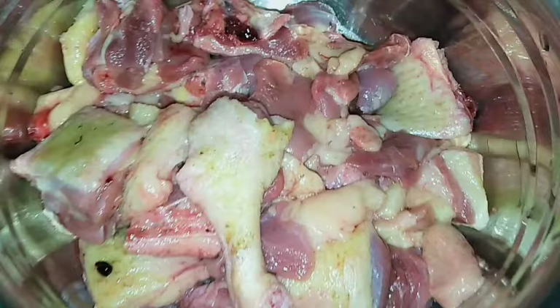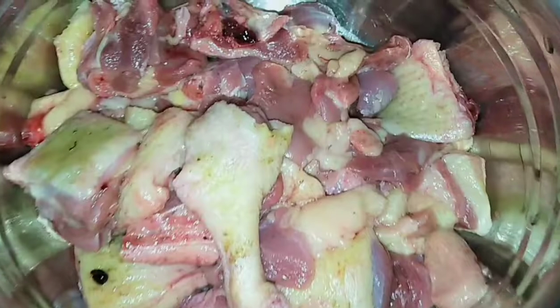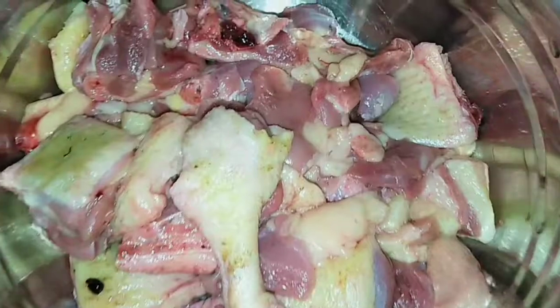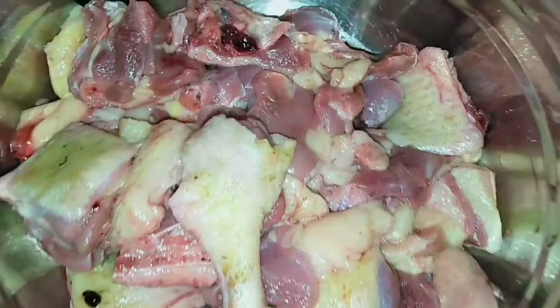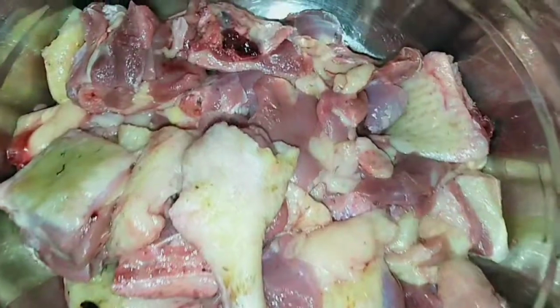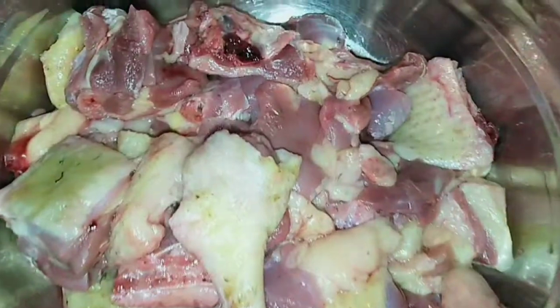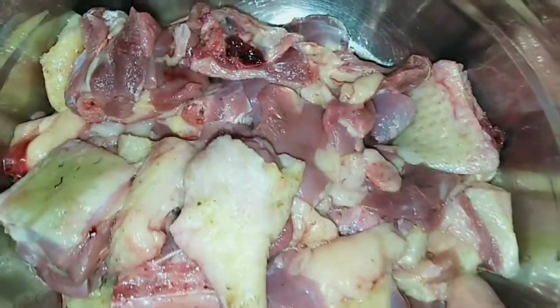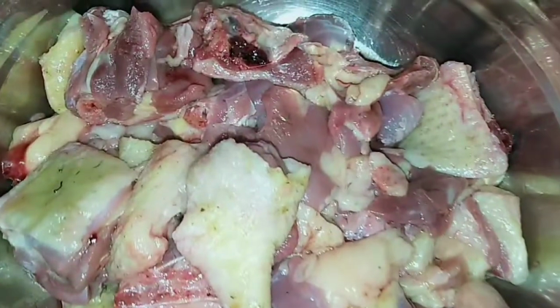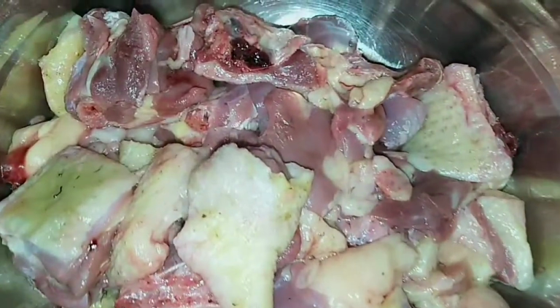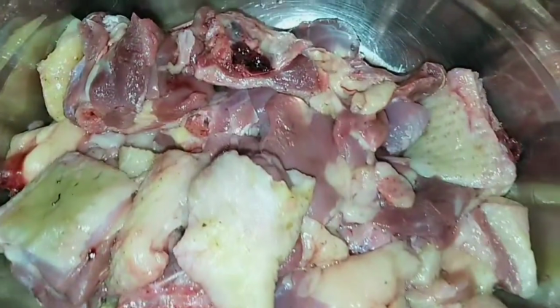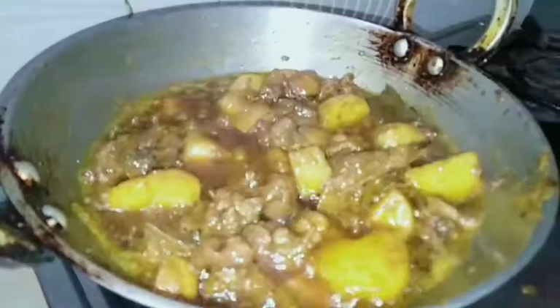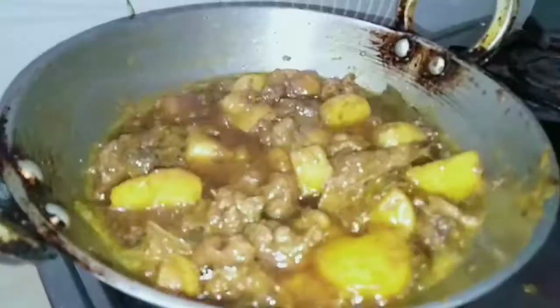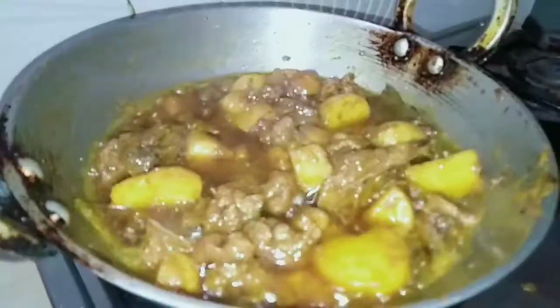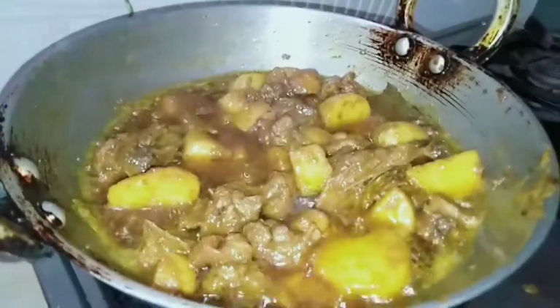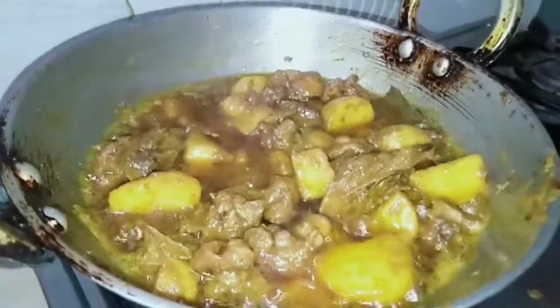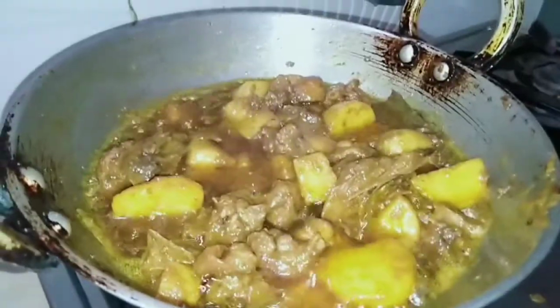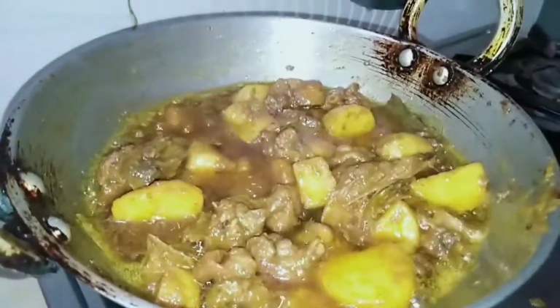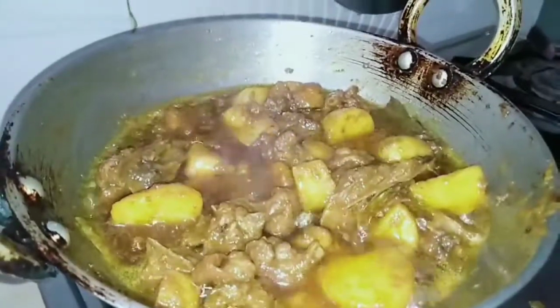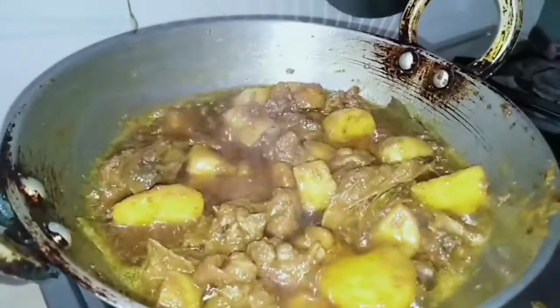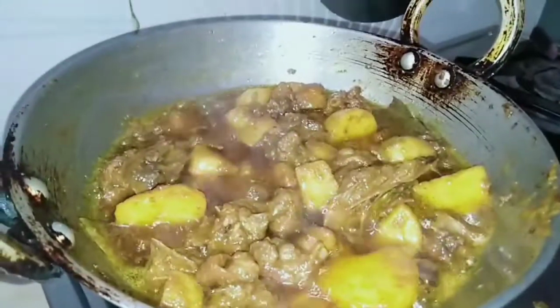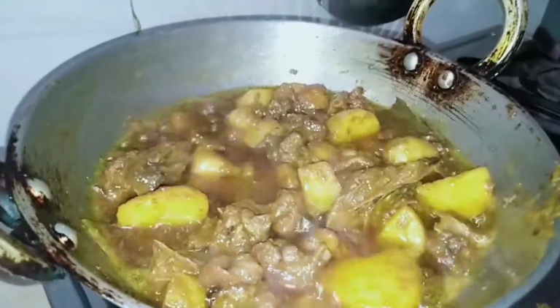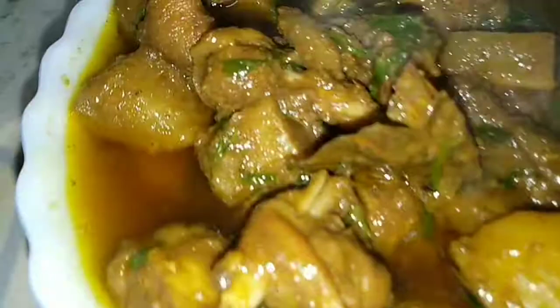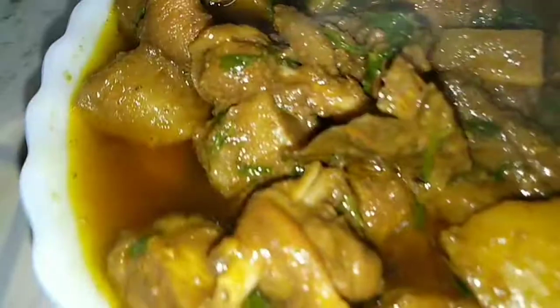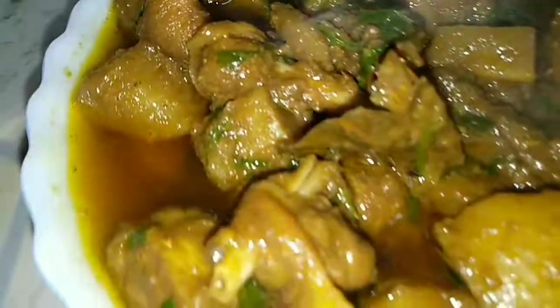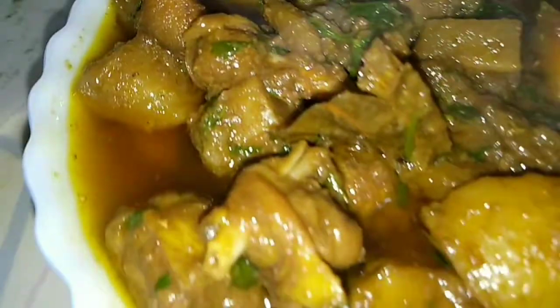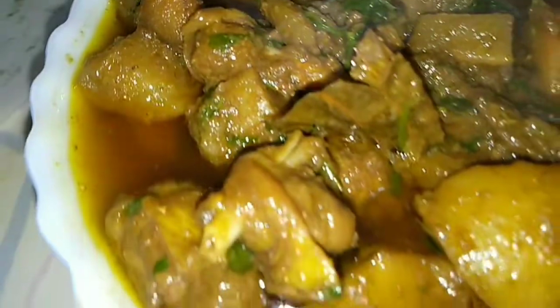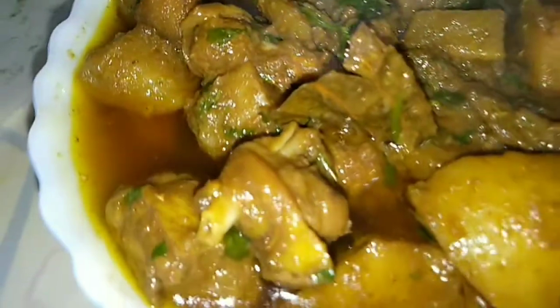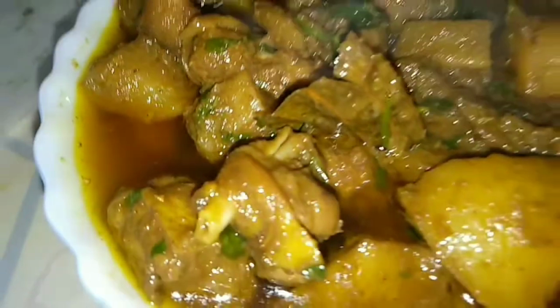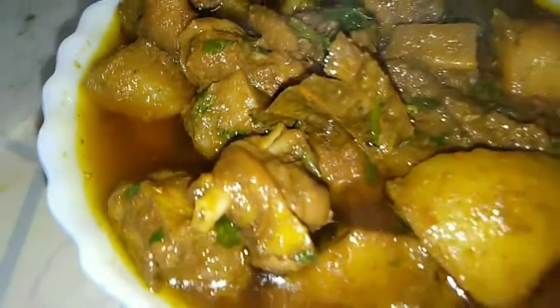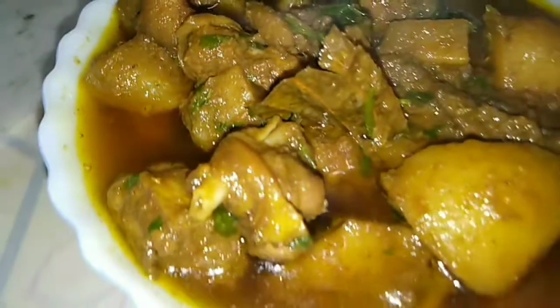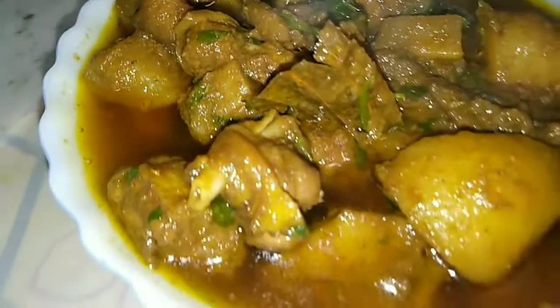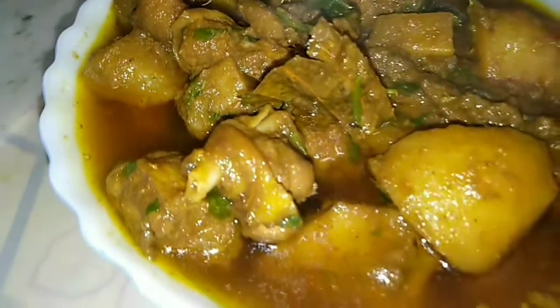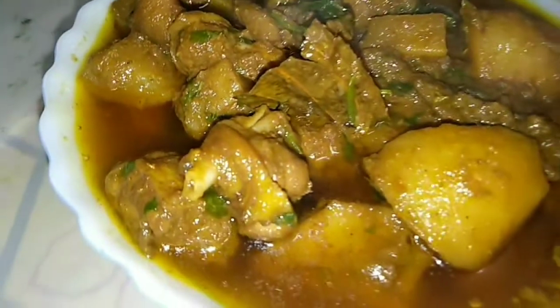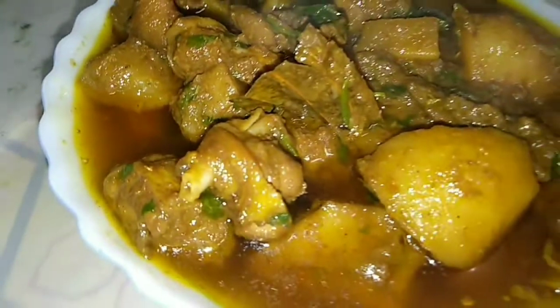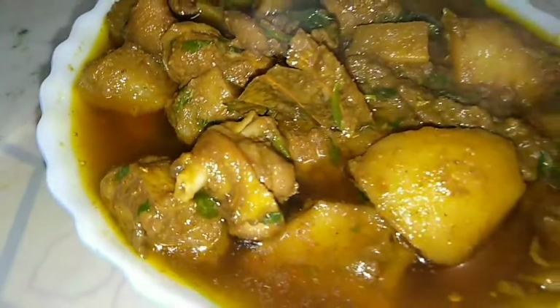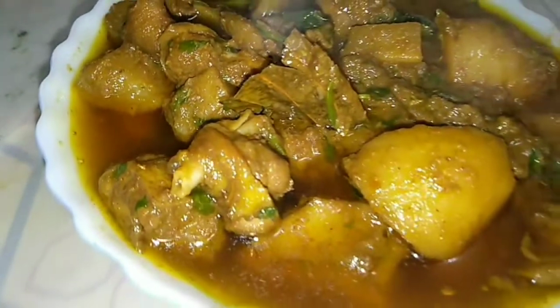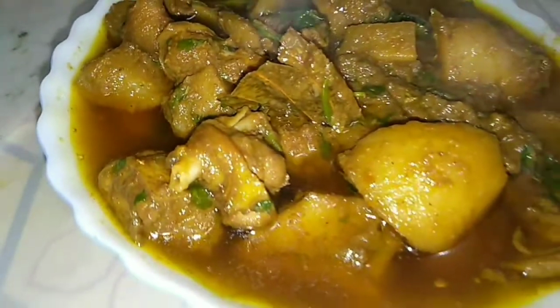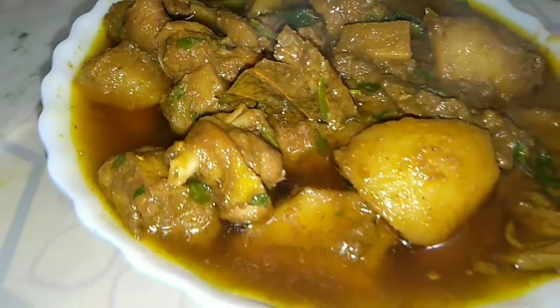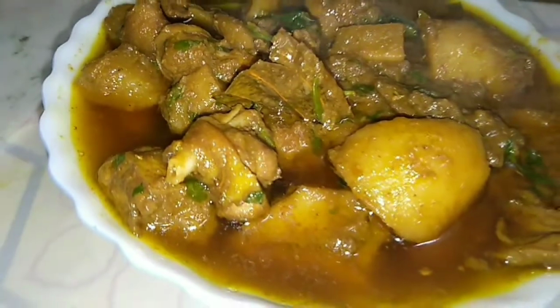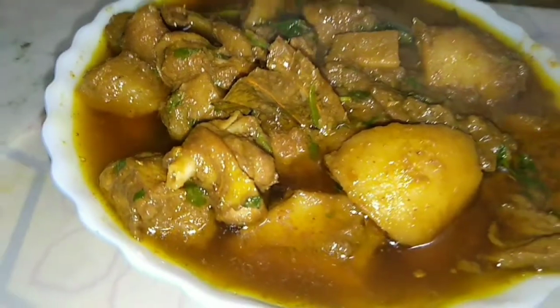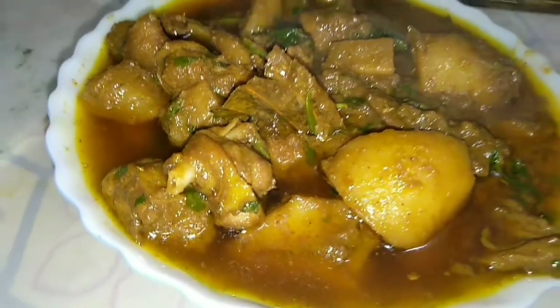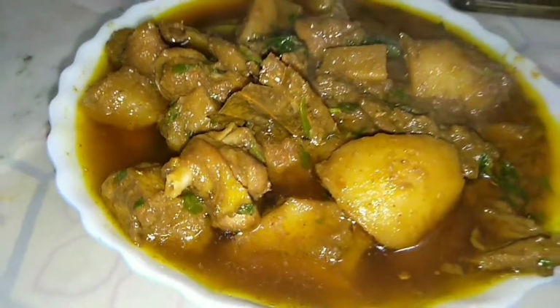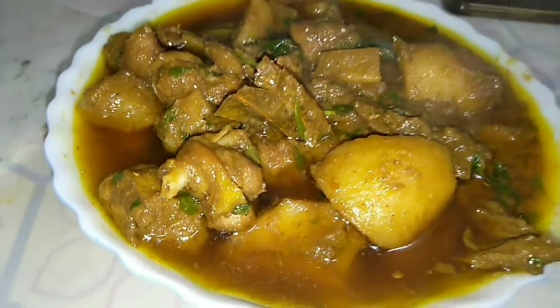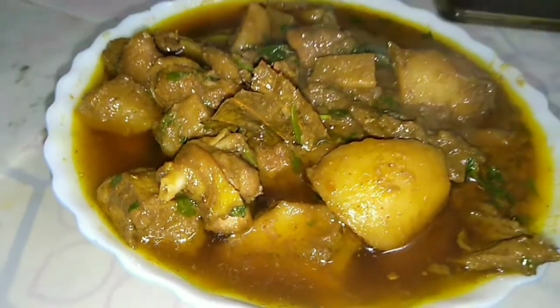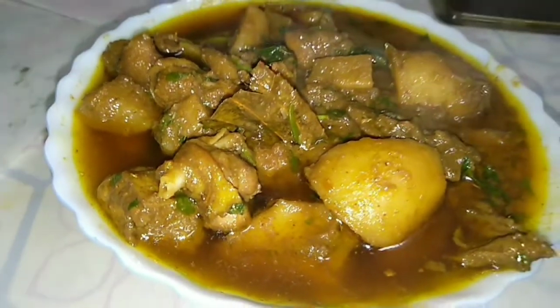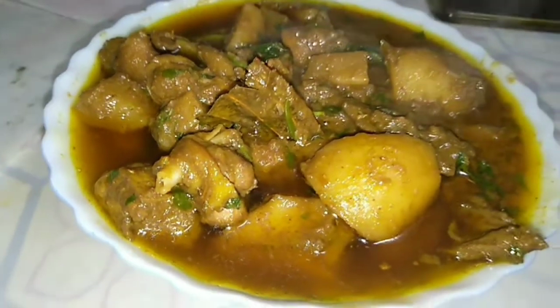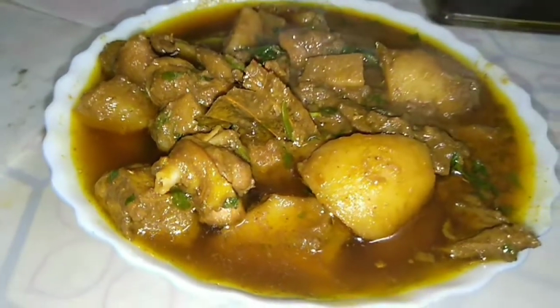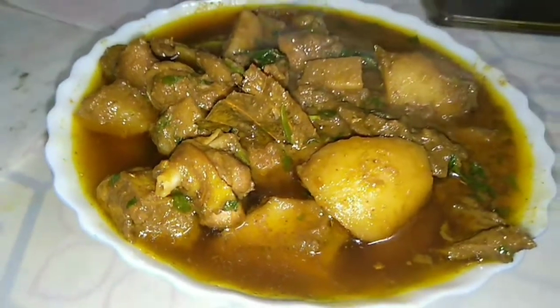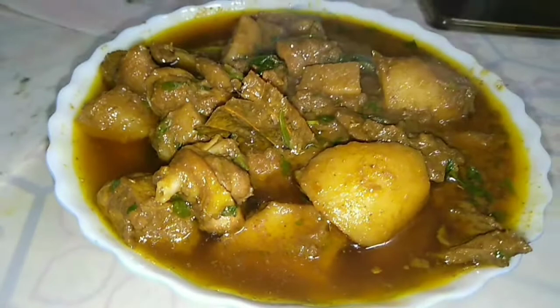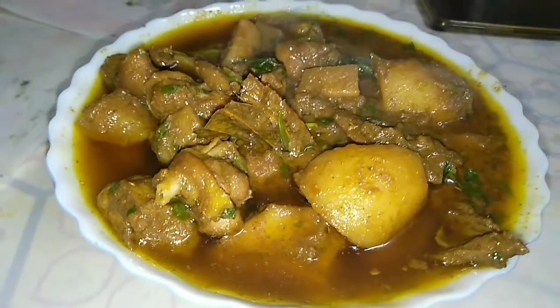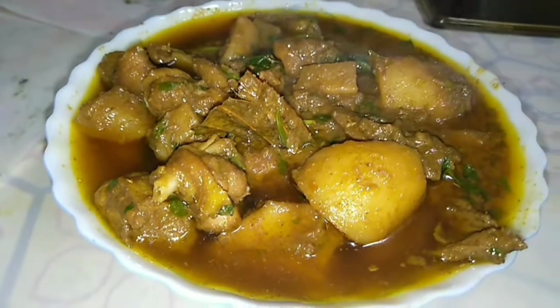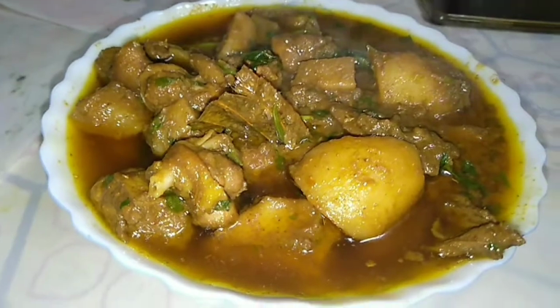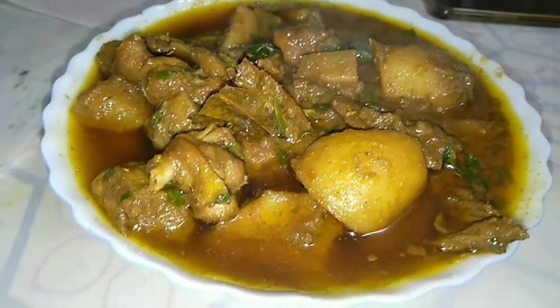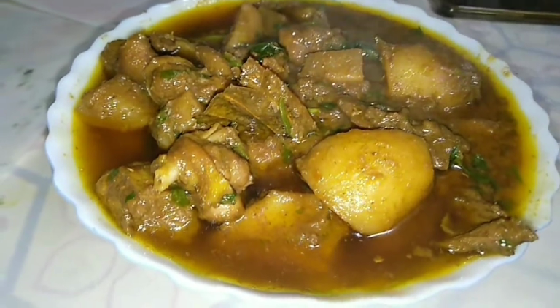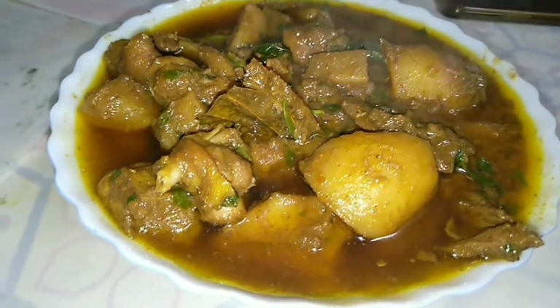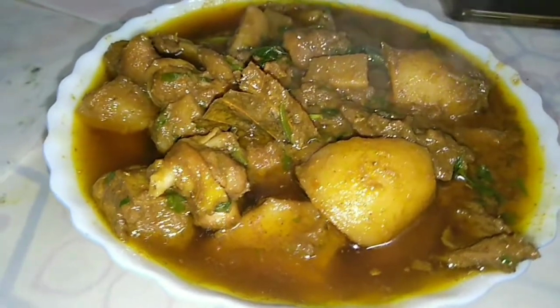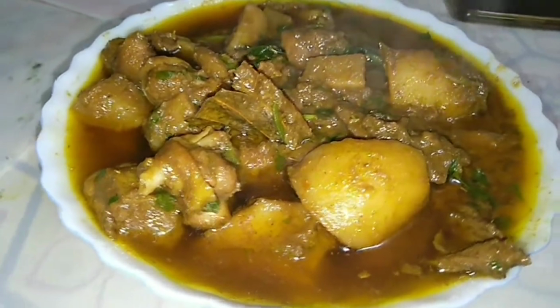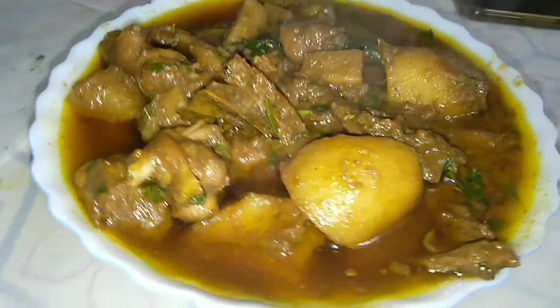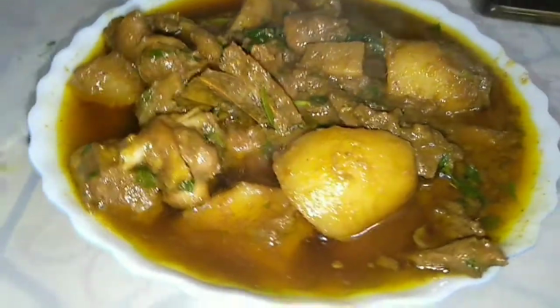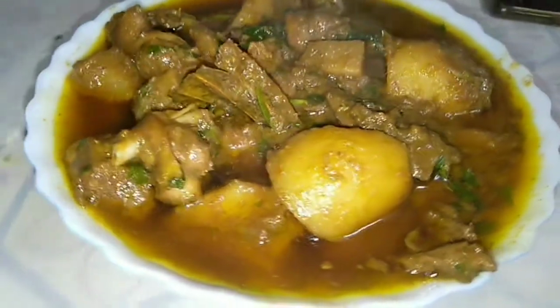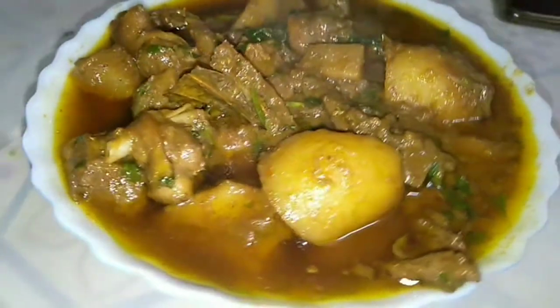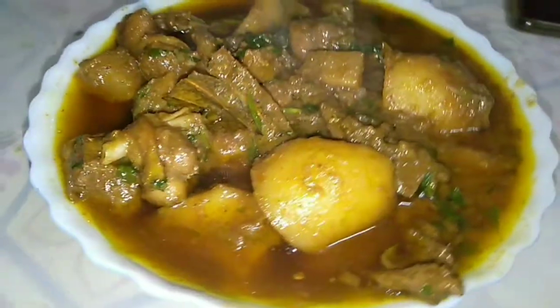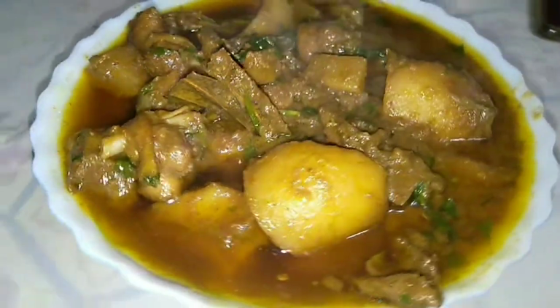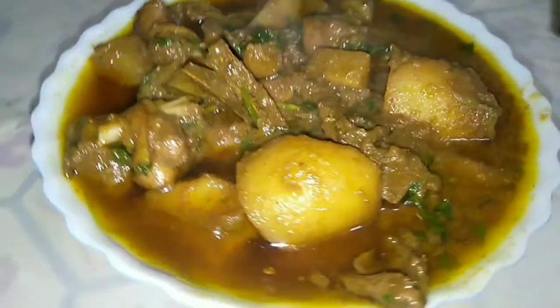Hello friends! Today I am going to show you a new recipe.